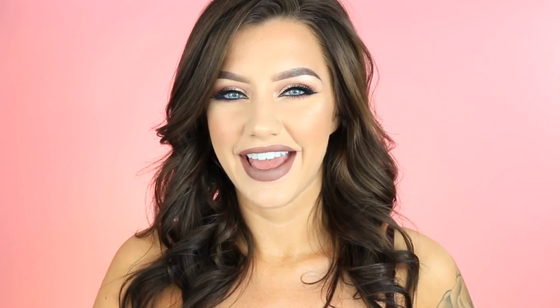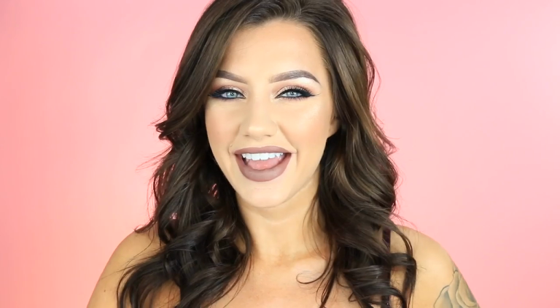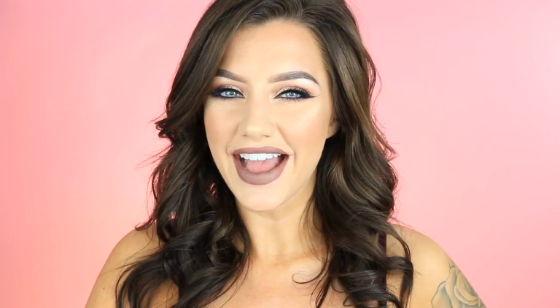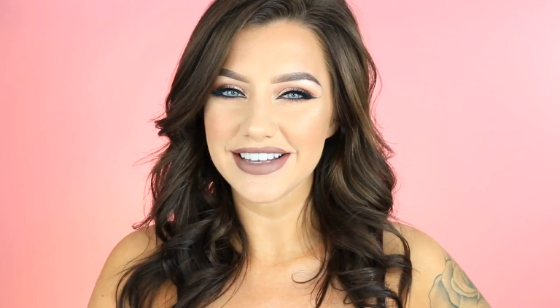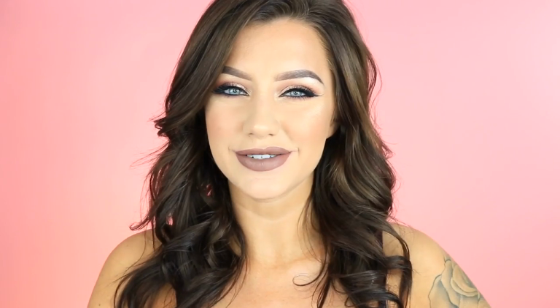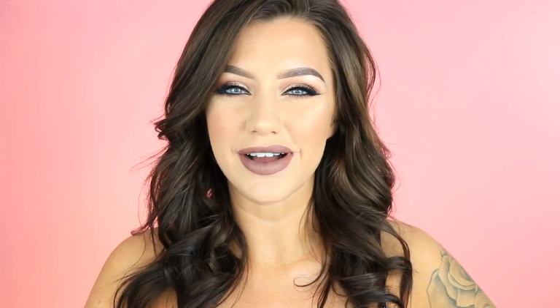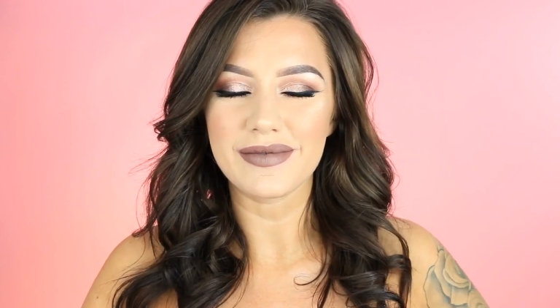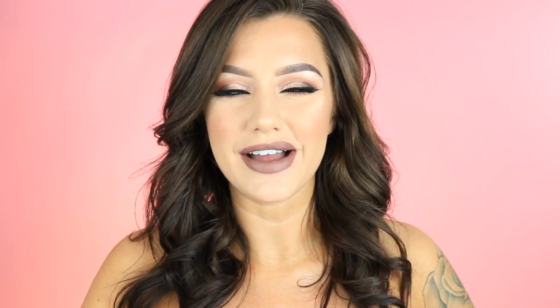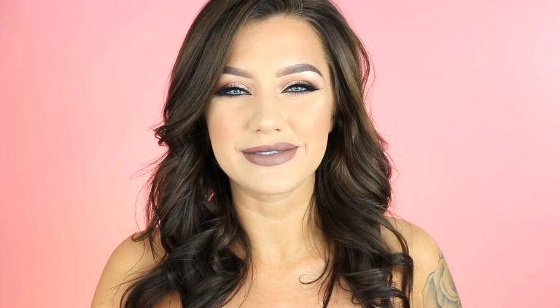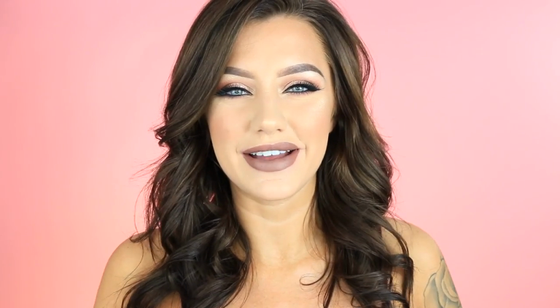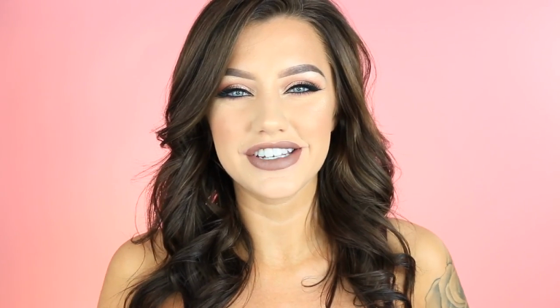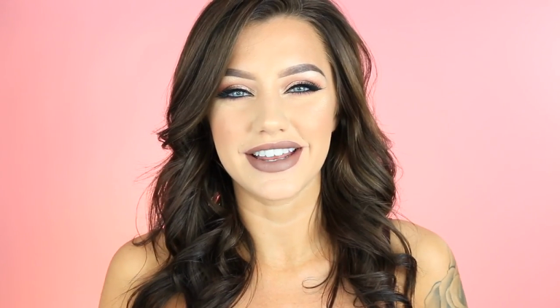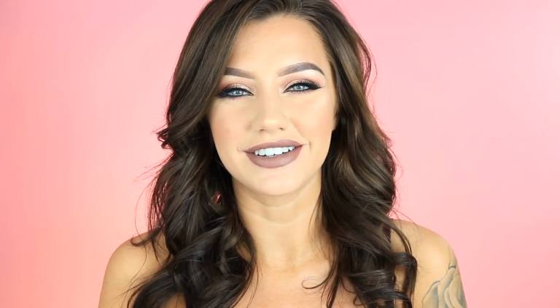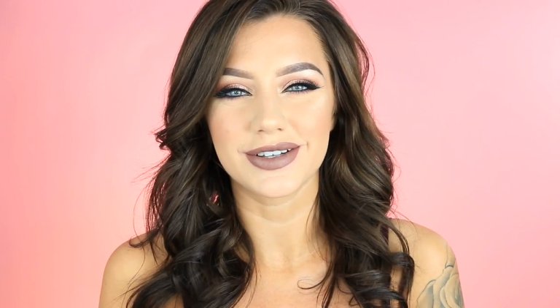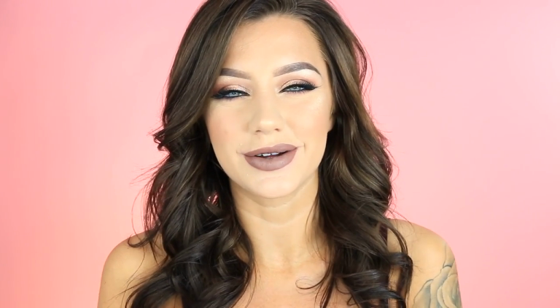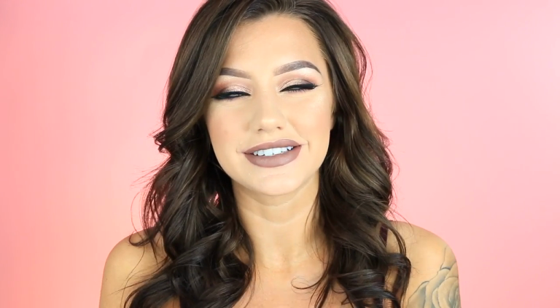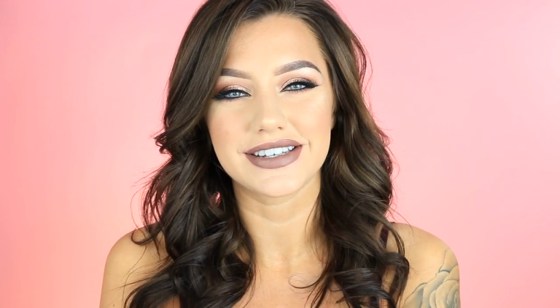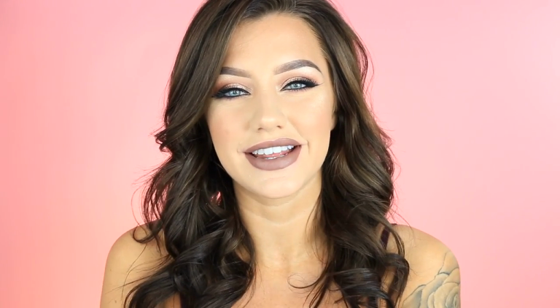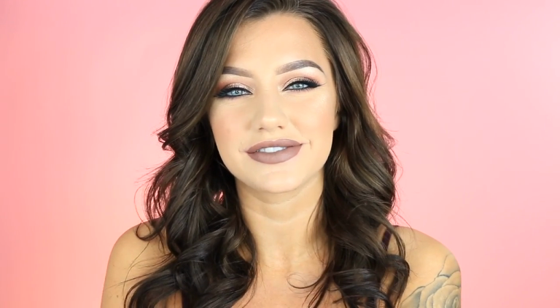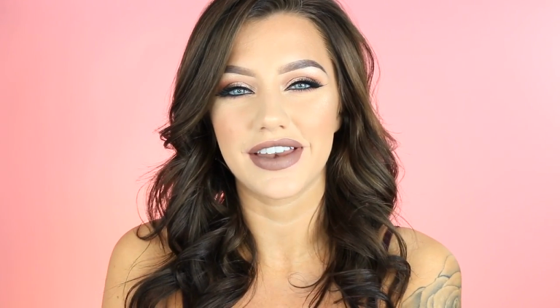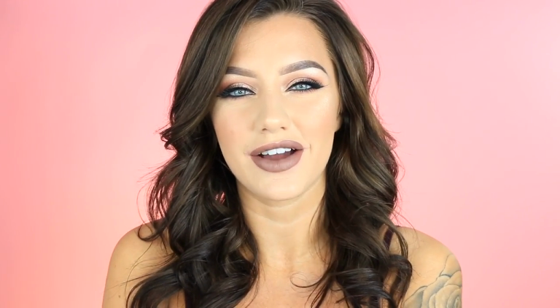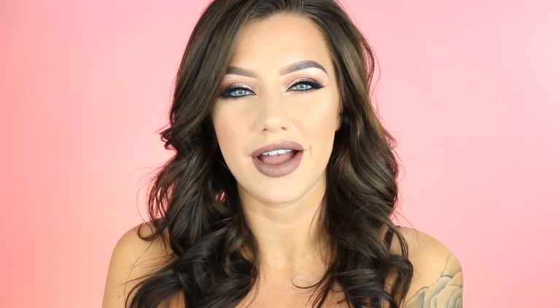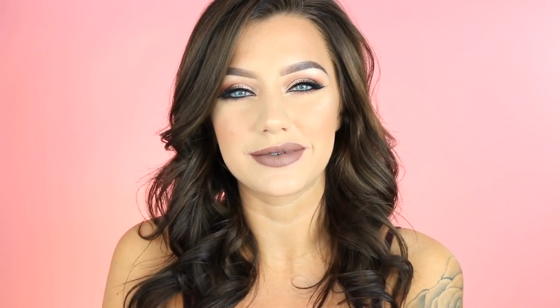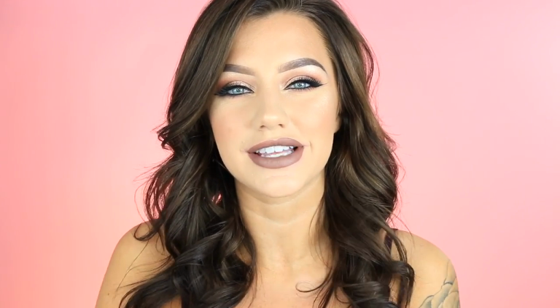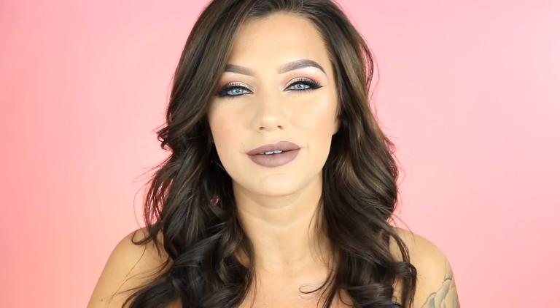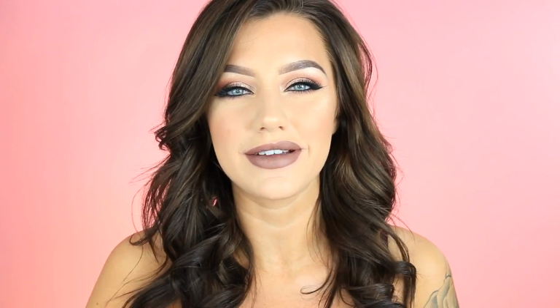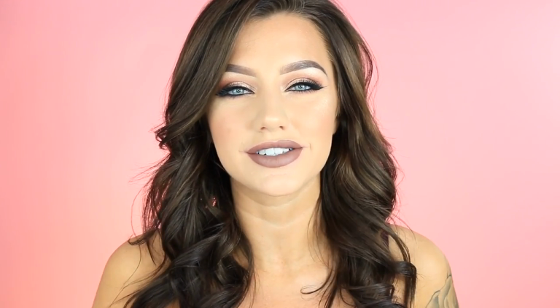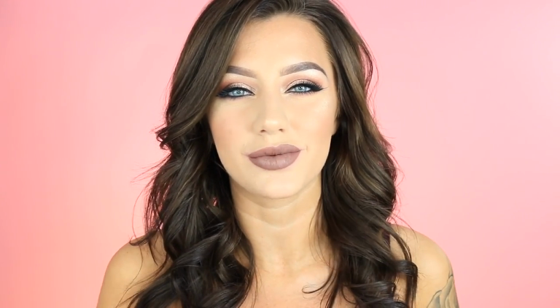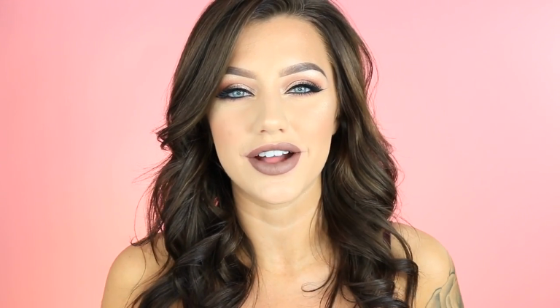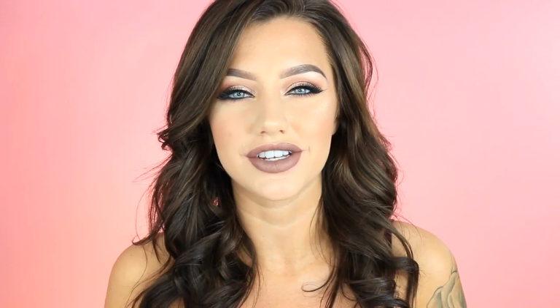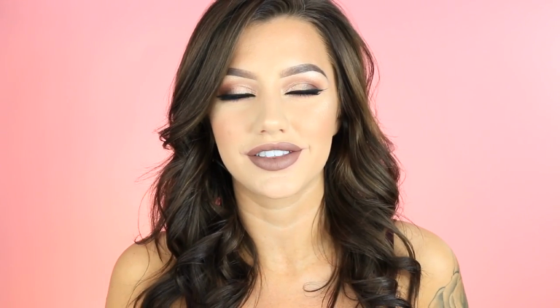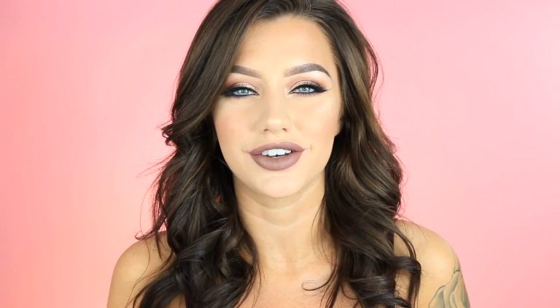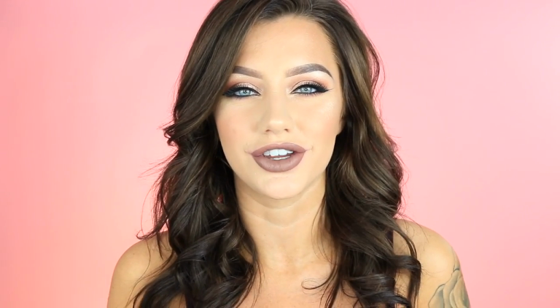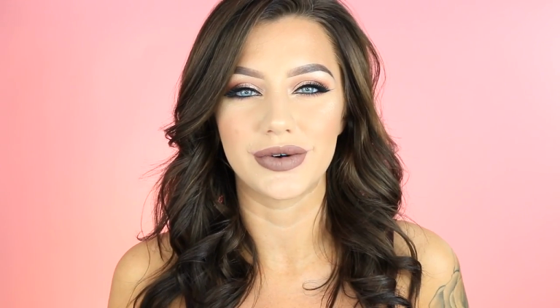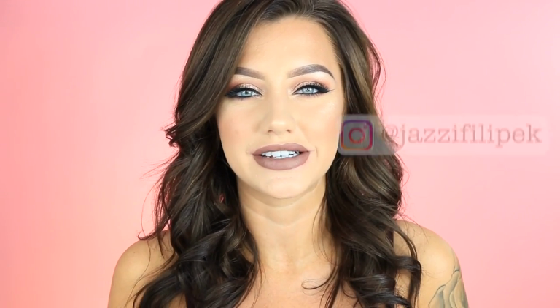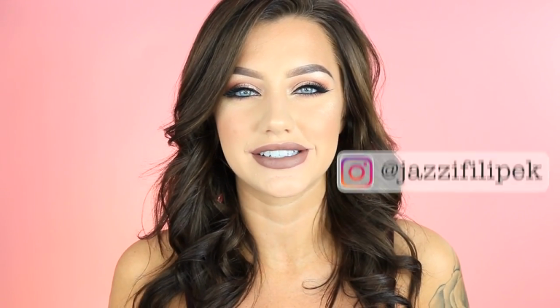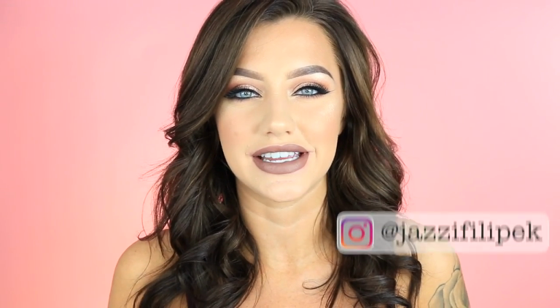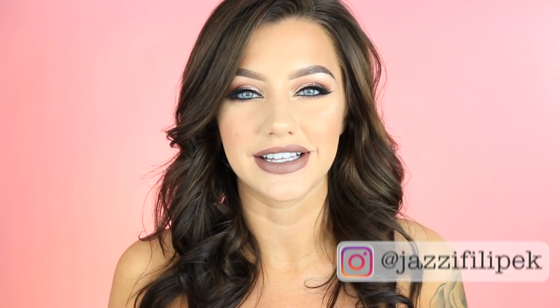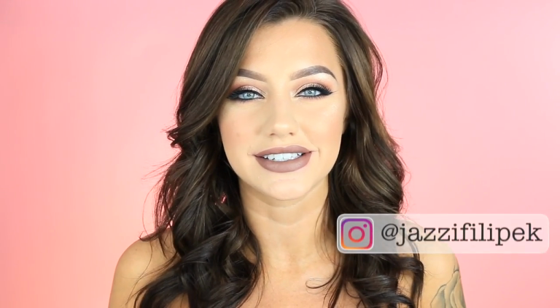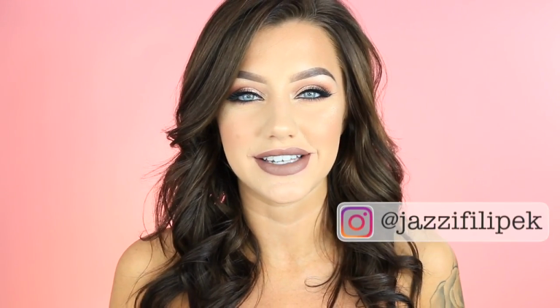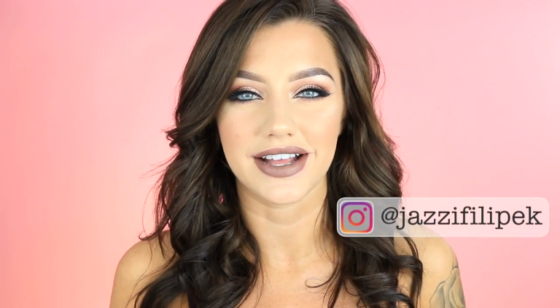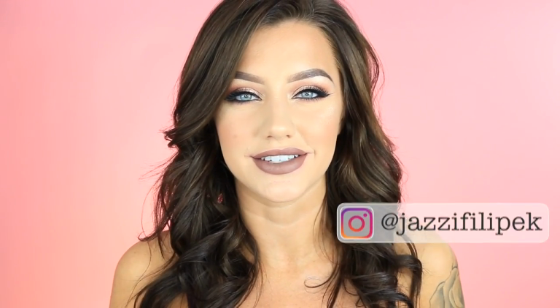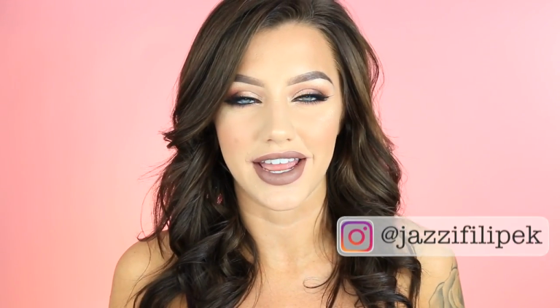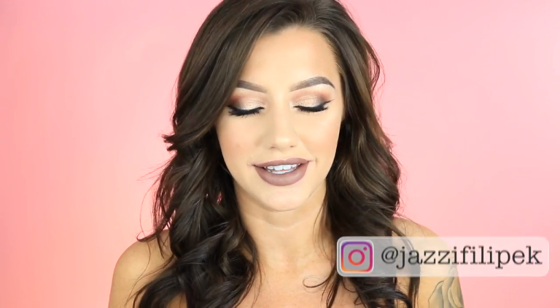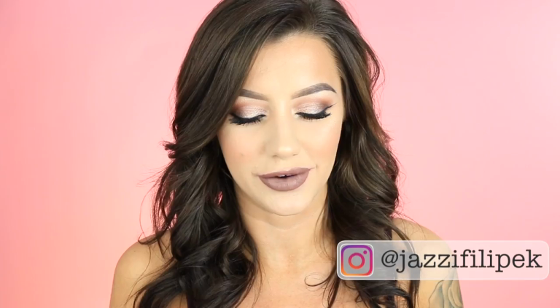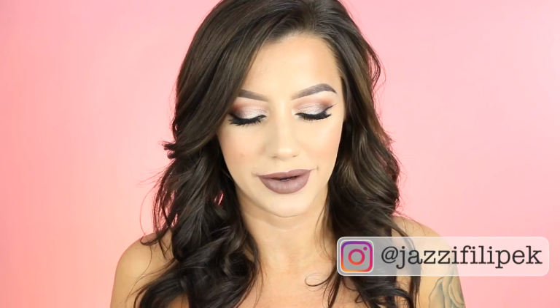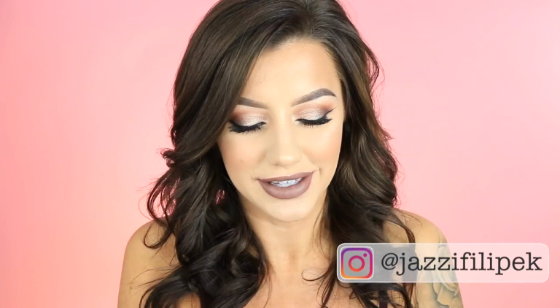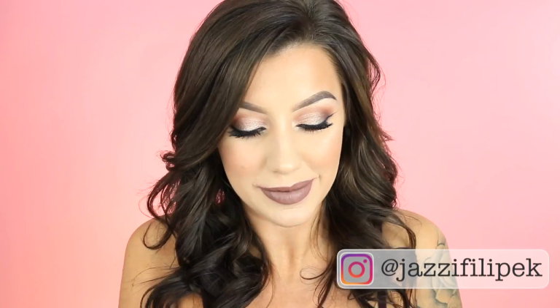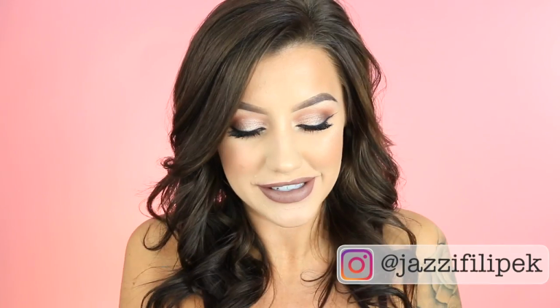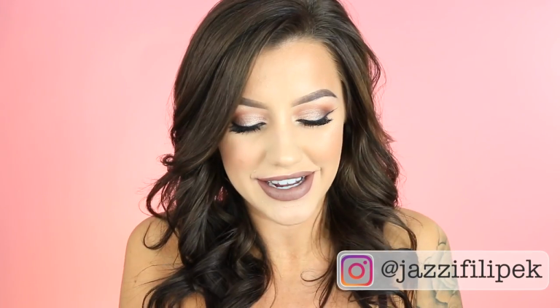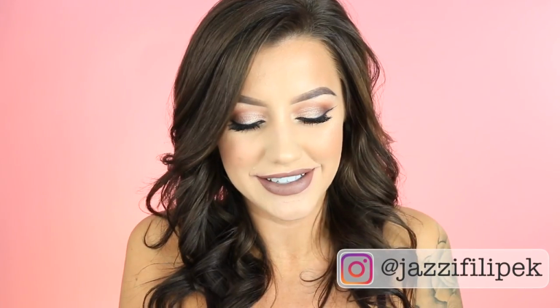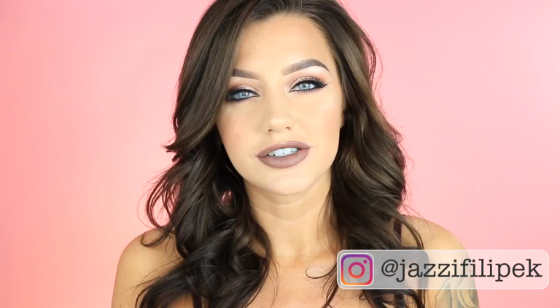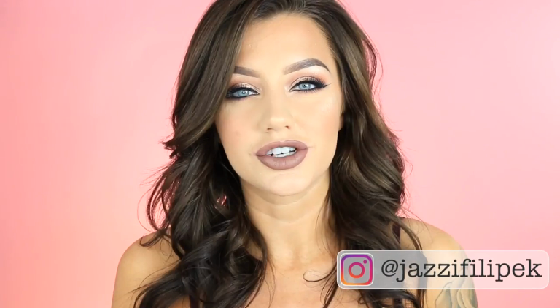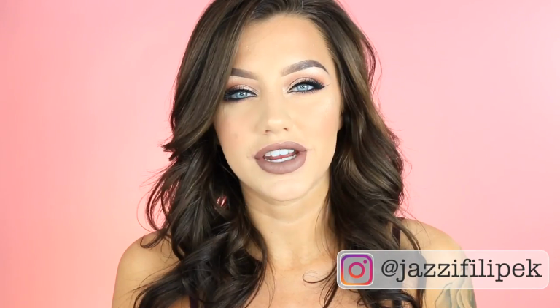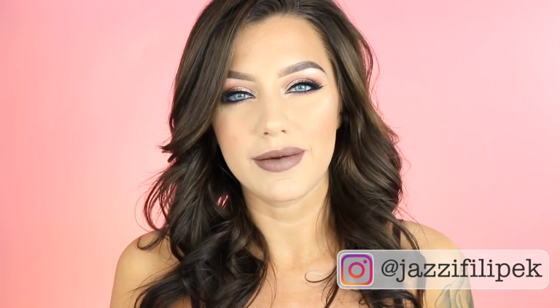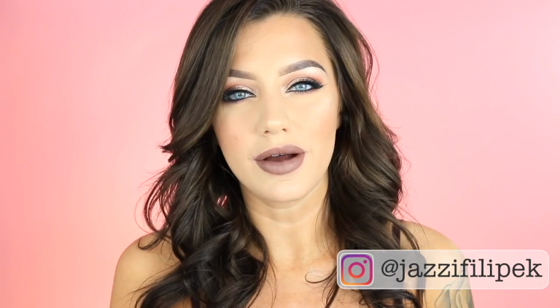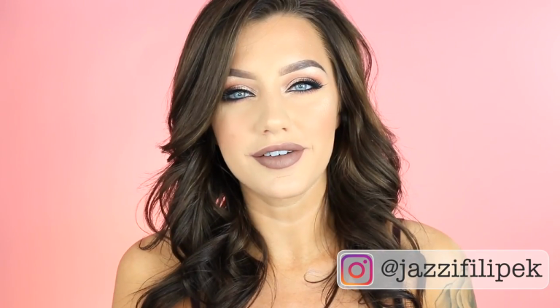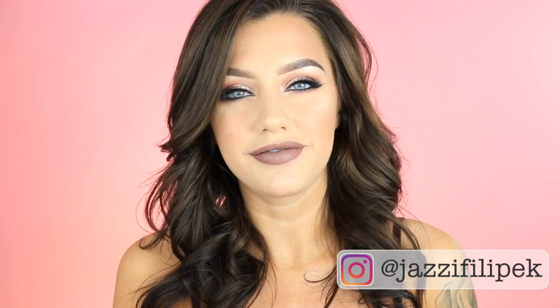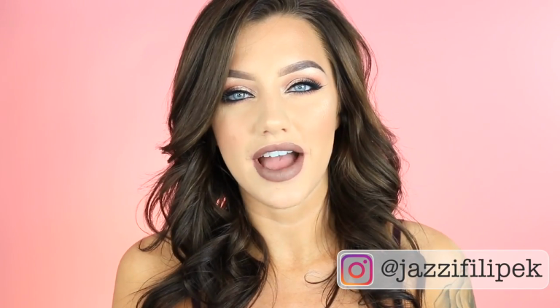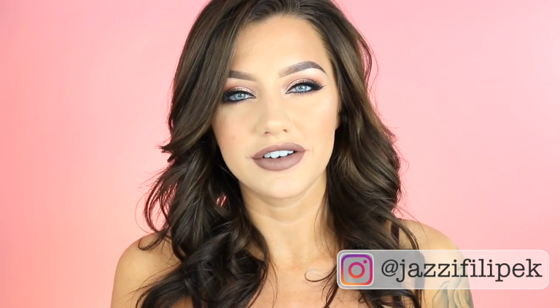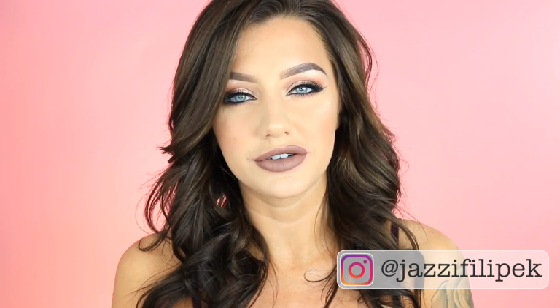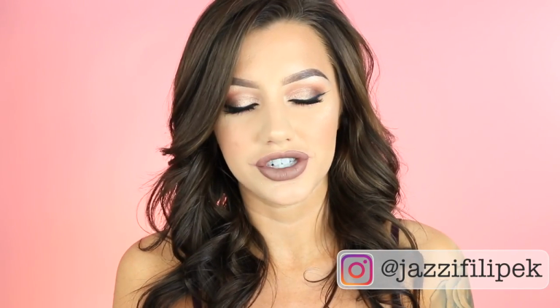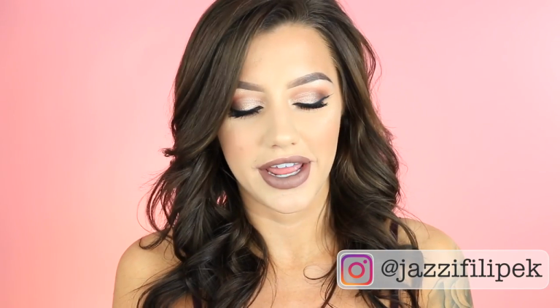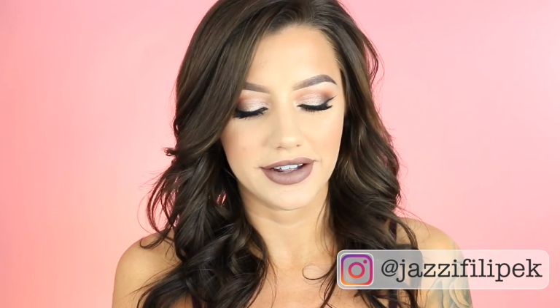Hey guys! Welcome back to my channel. So in today's video, I'm just going to be swatching the new Stila Stay All Day Liquid Lipsticks. She came out with five new shades.